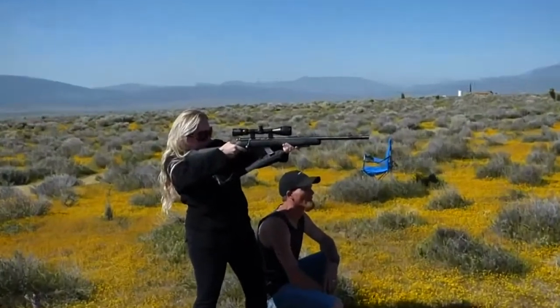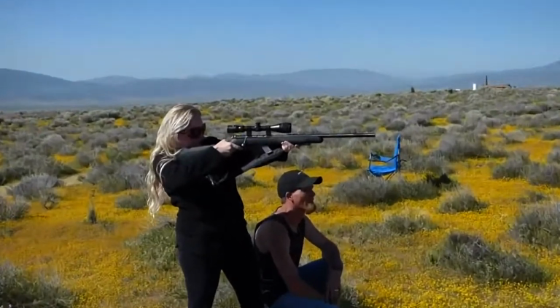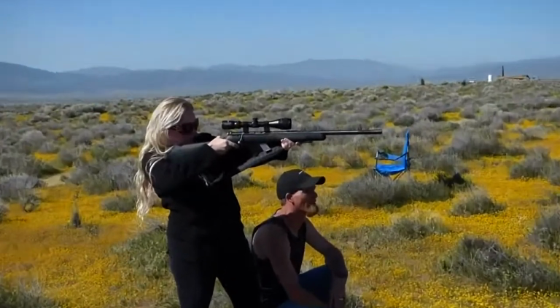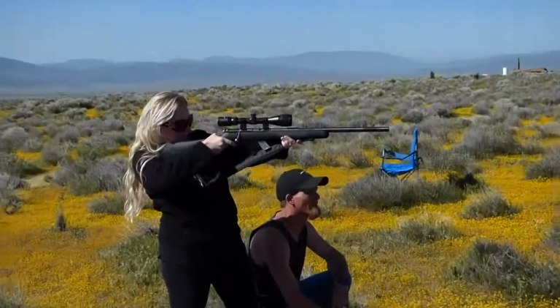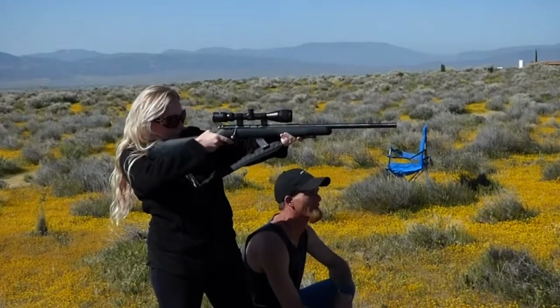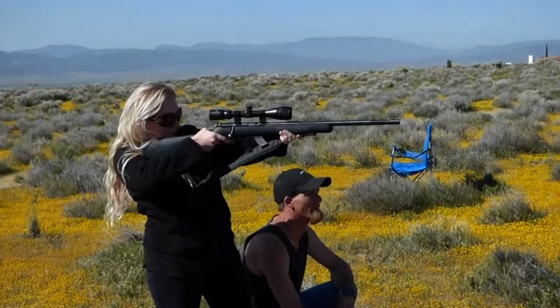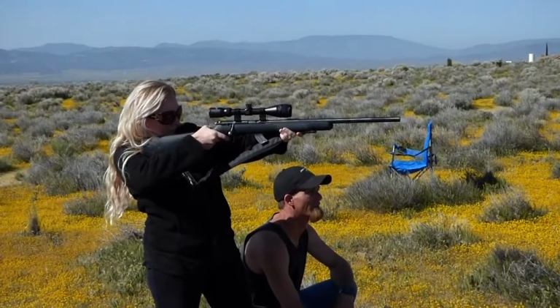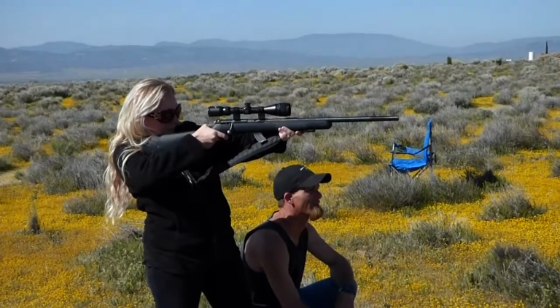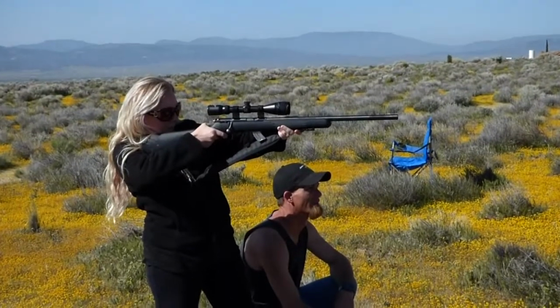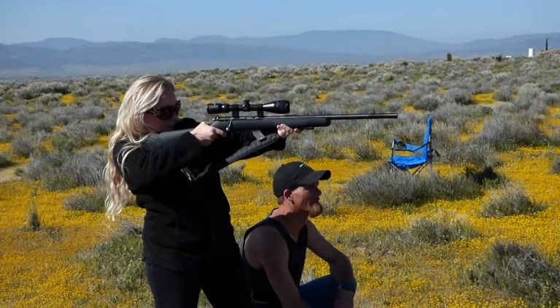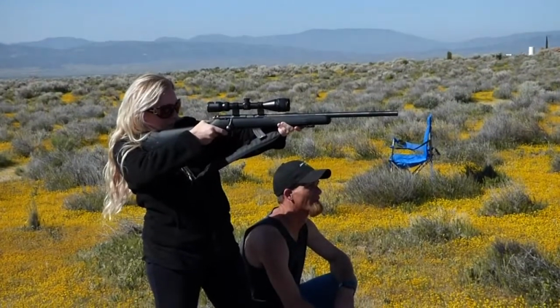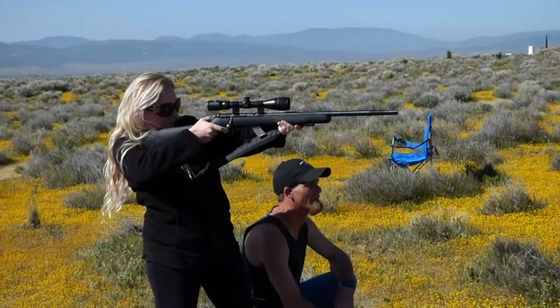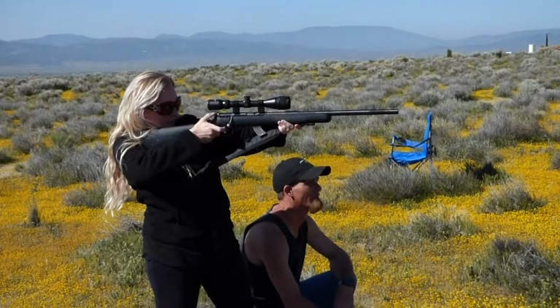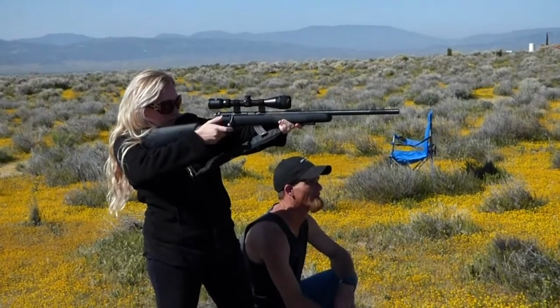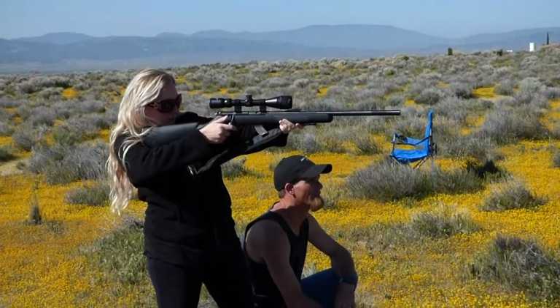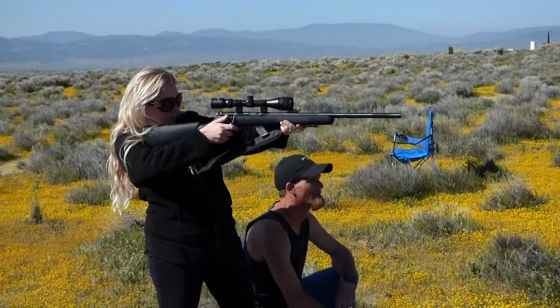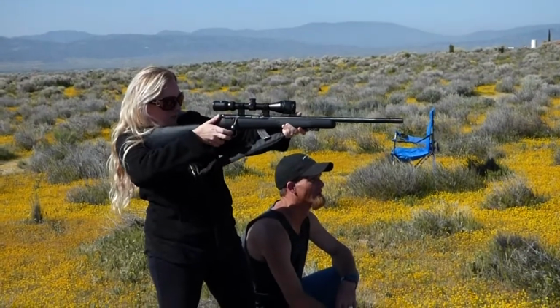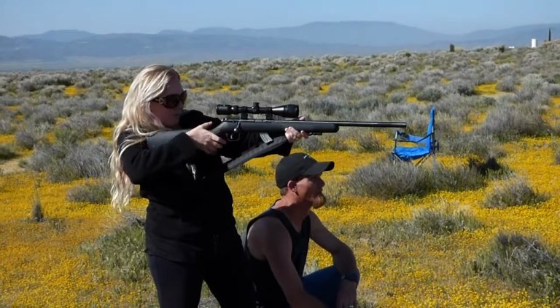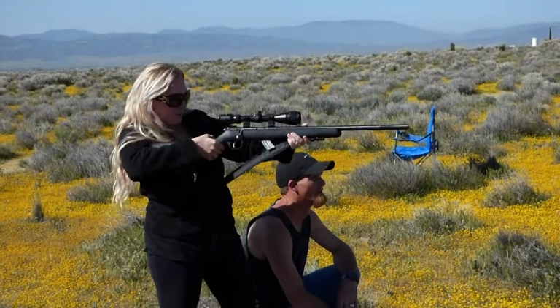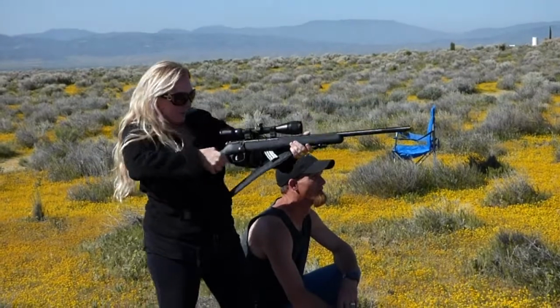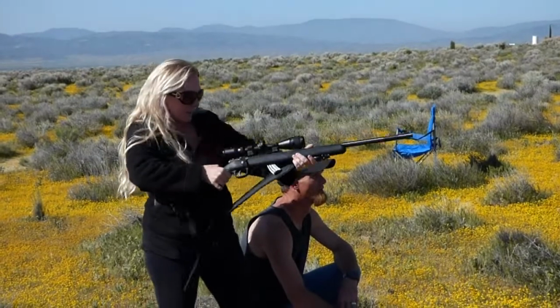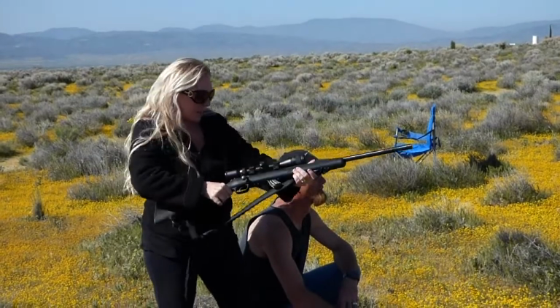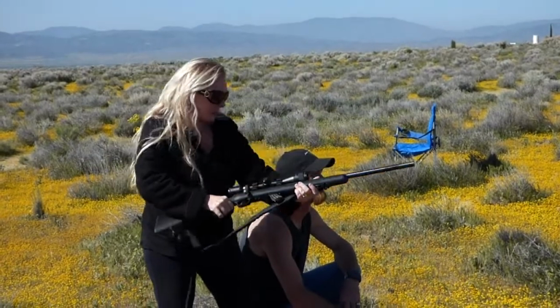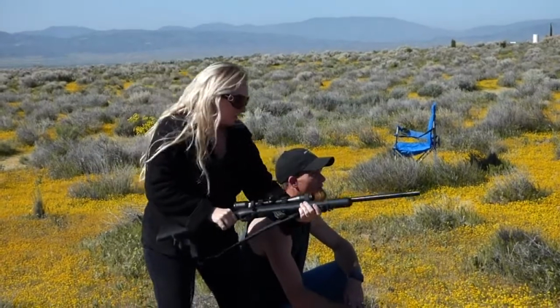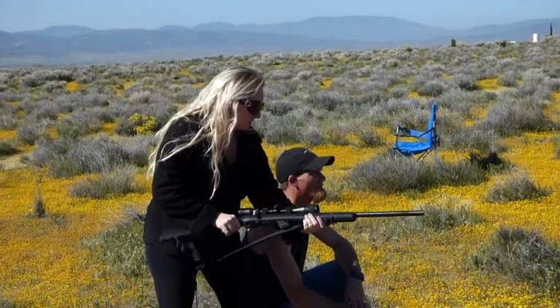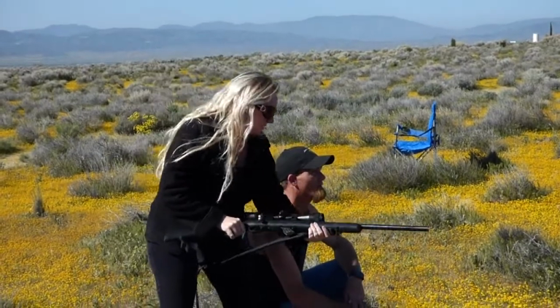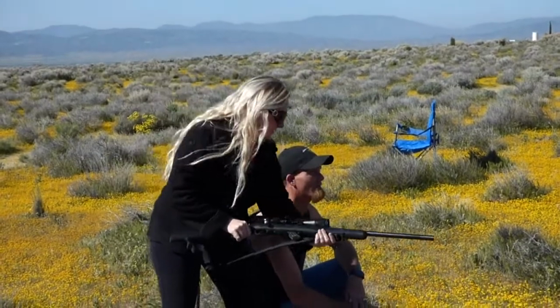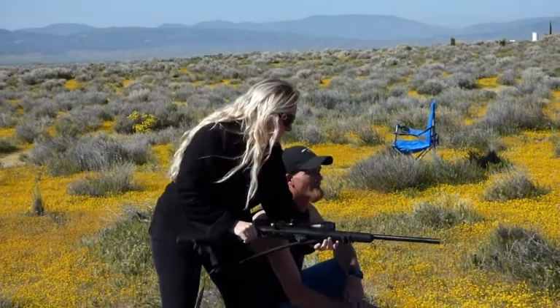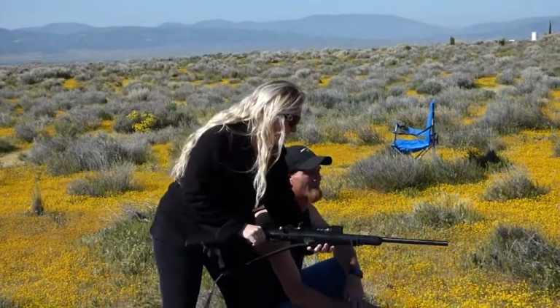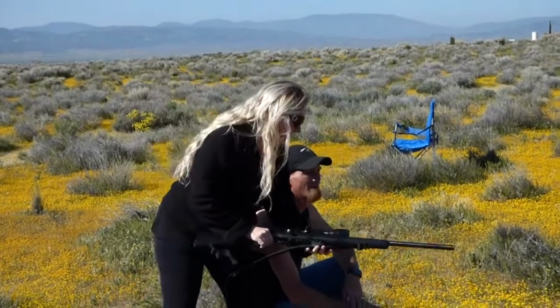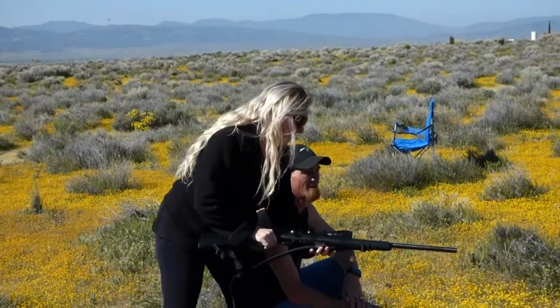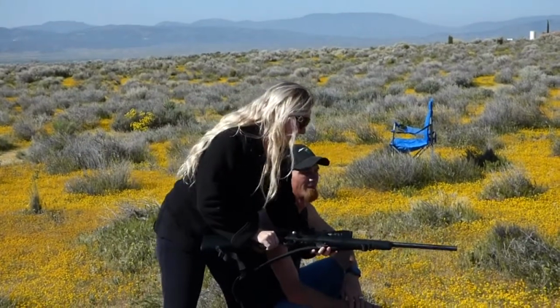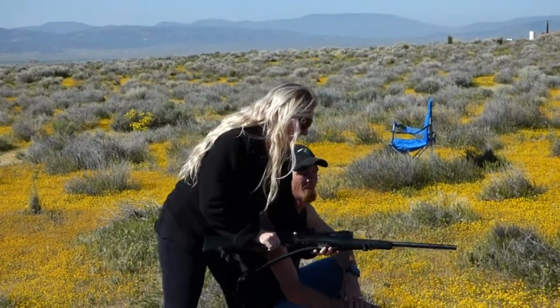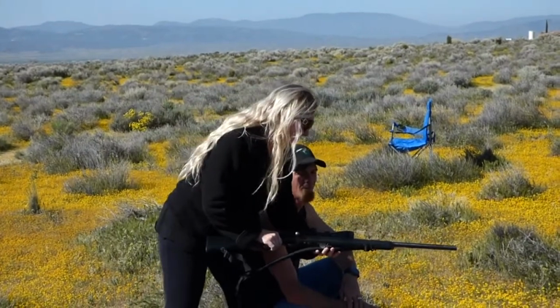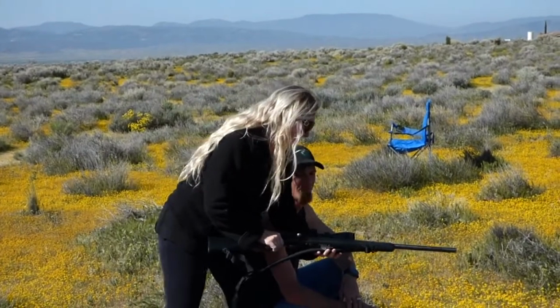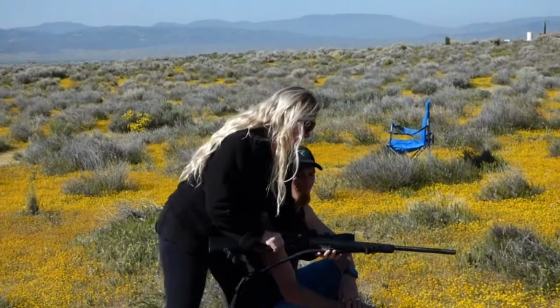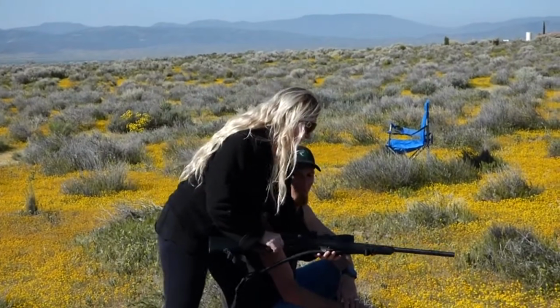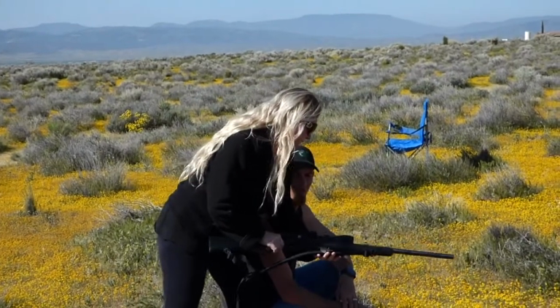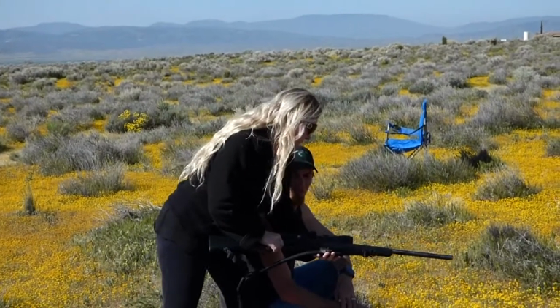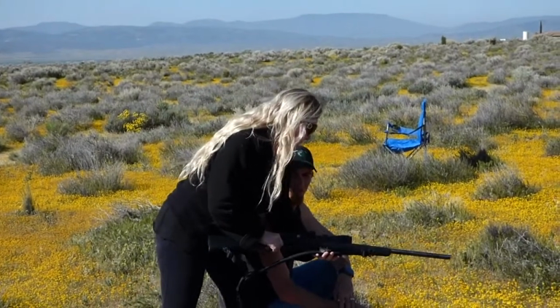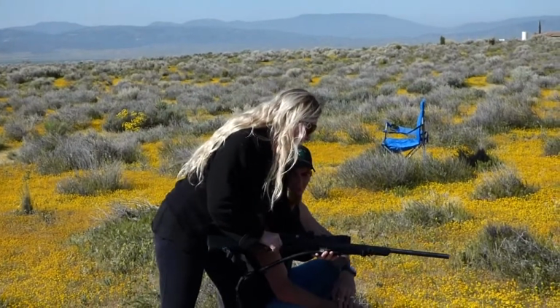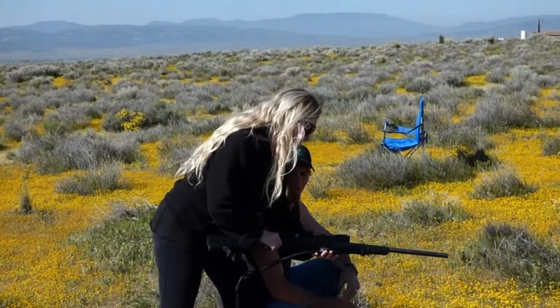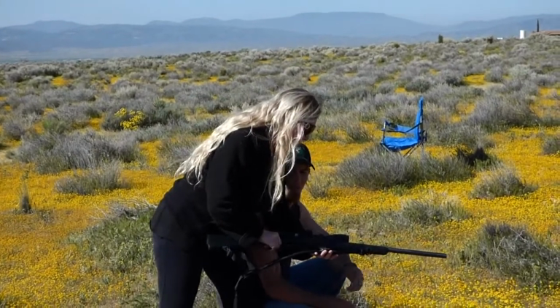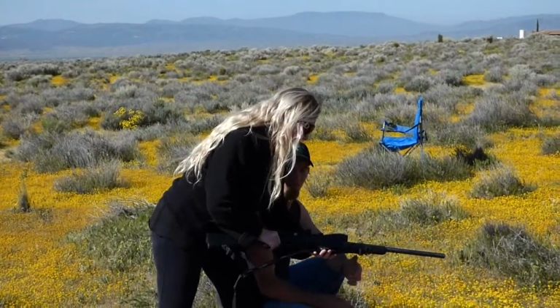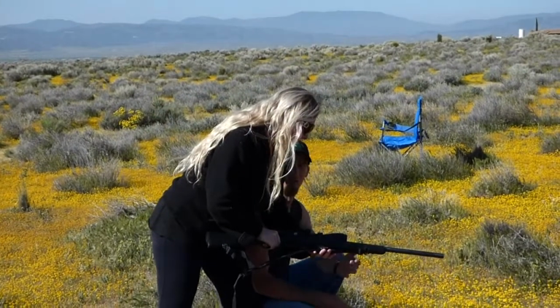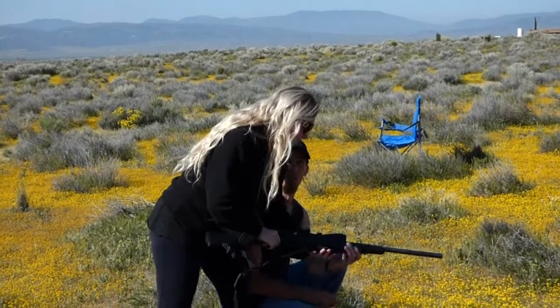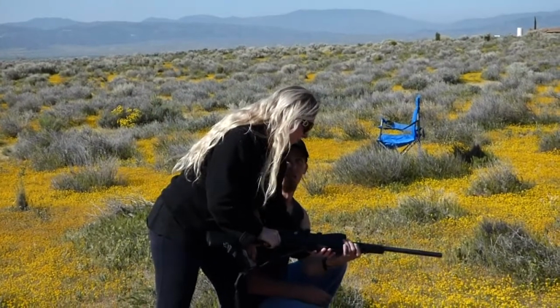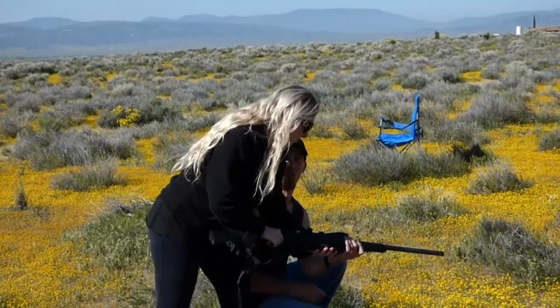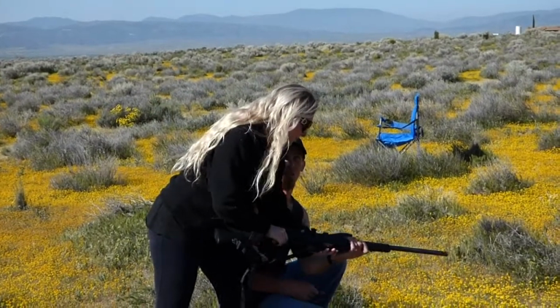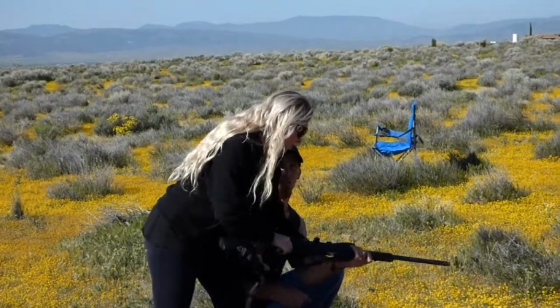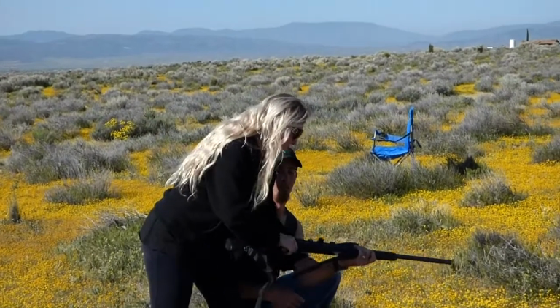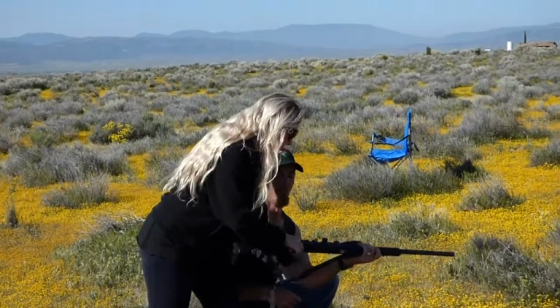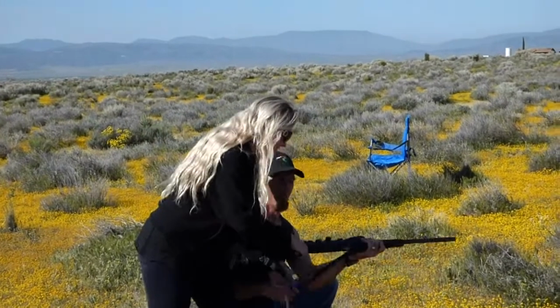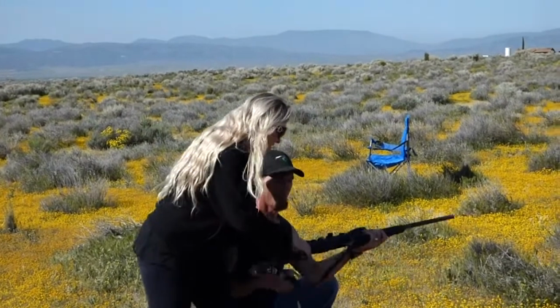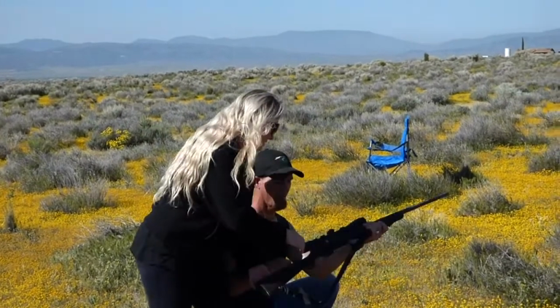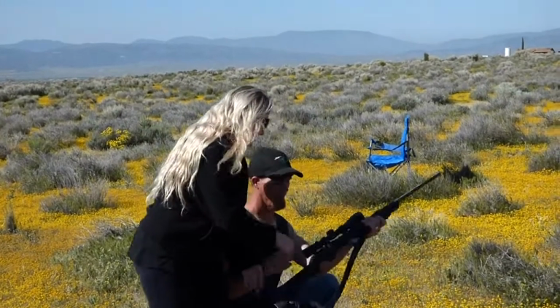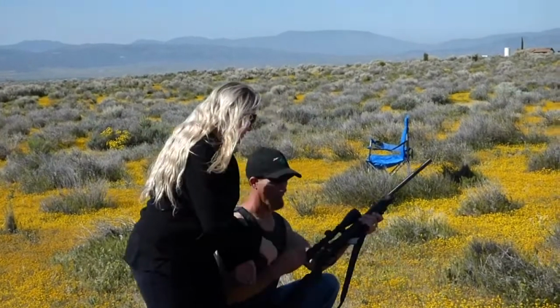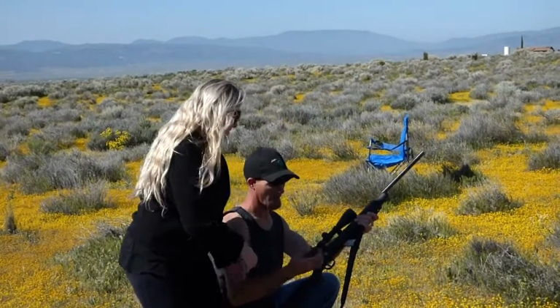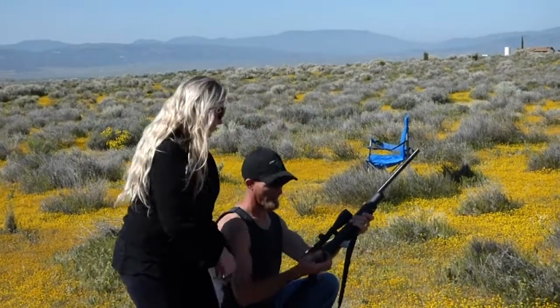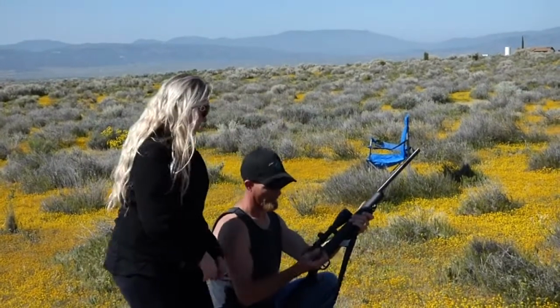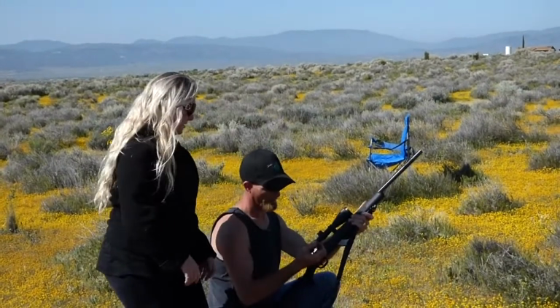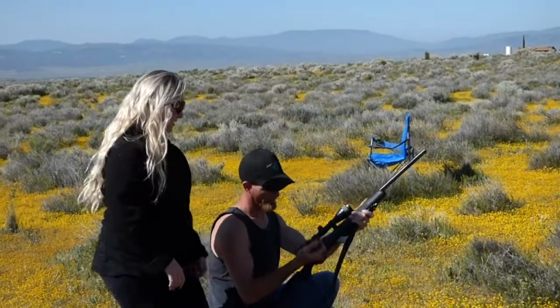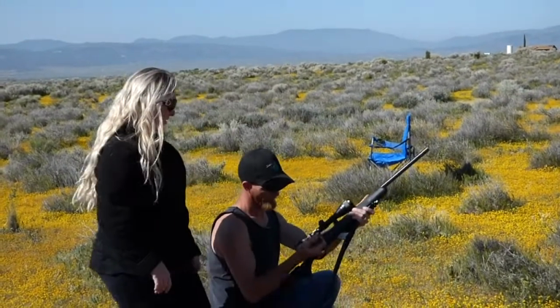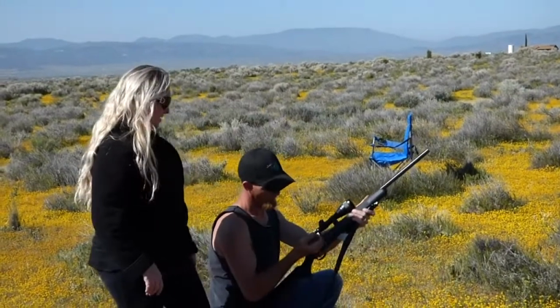Who shot the gophers? I don't know. Is that Isaiah? Isaiah's hitting the gophers. I think Isaiah's hitting the gophers — I don't know what he's shooting at.